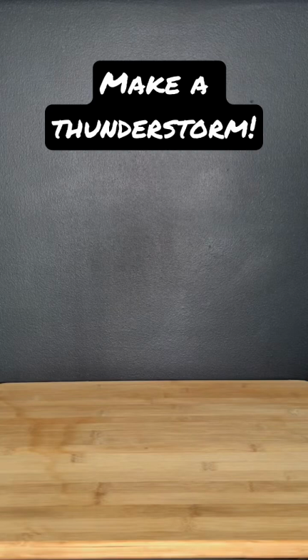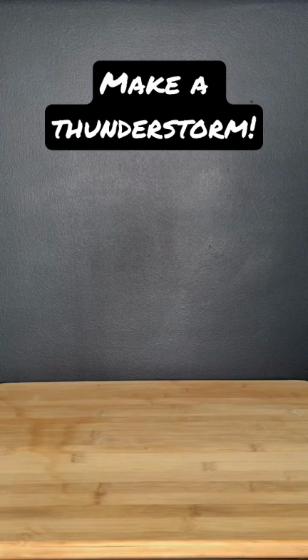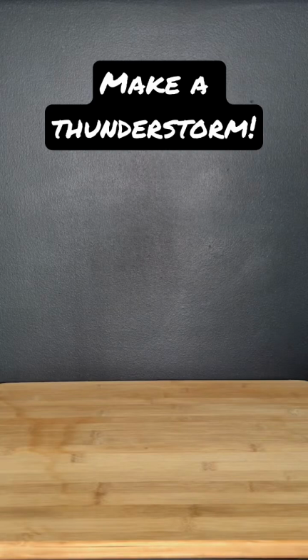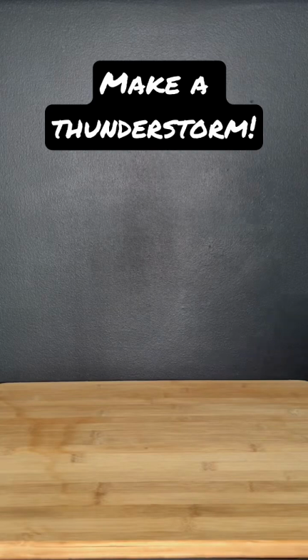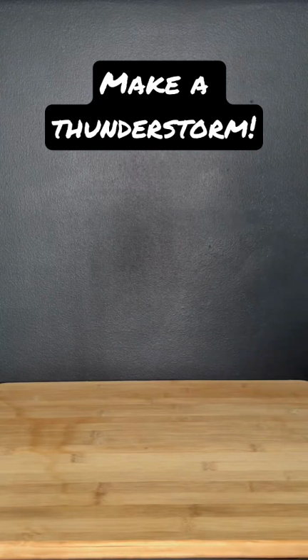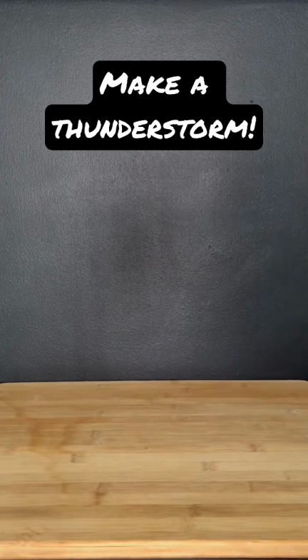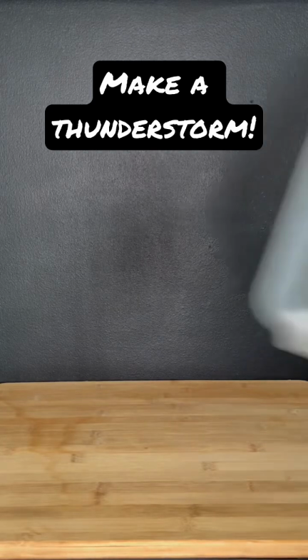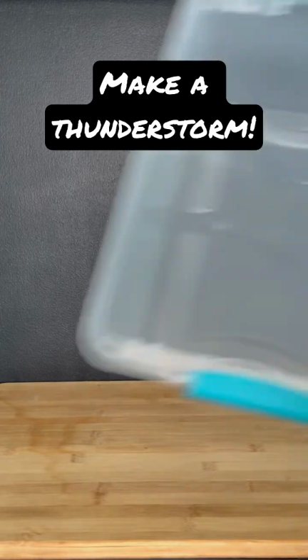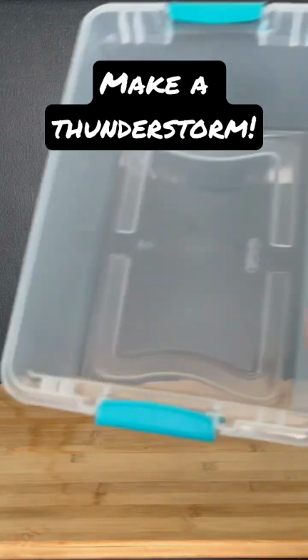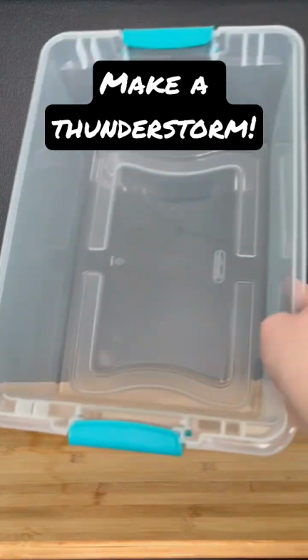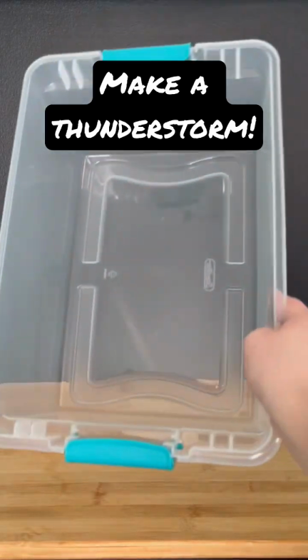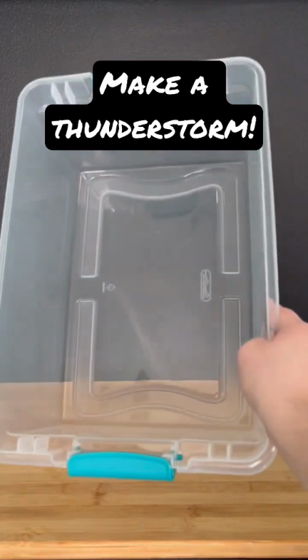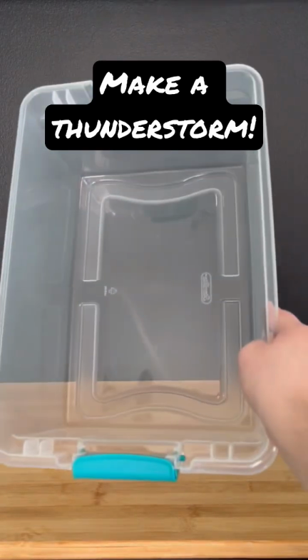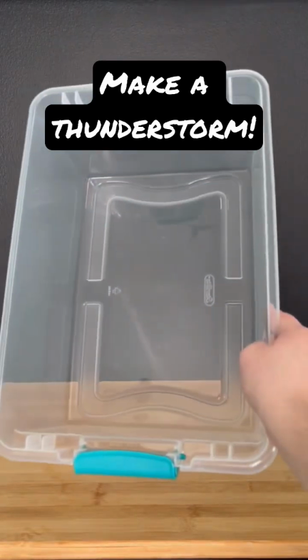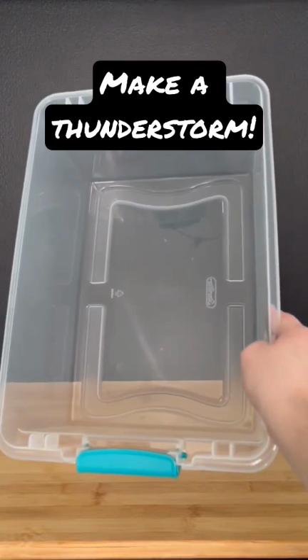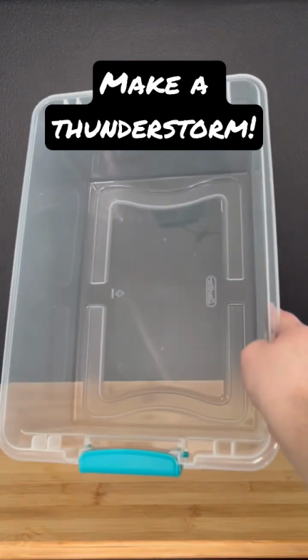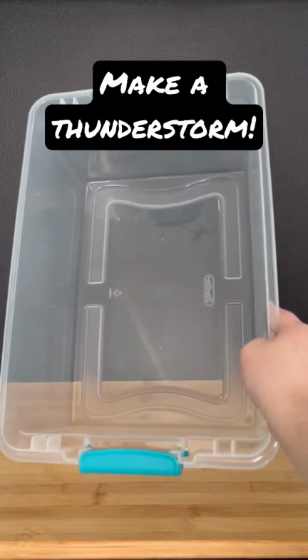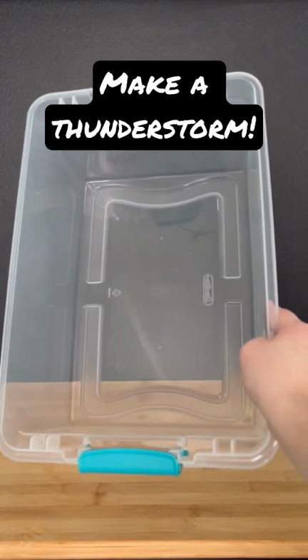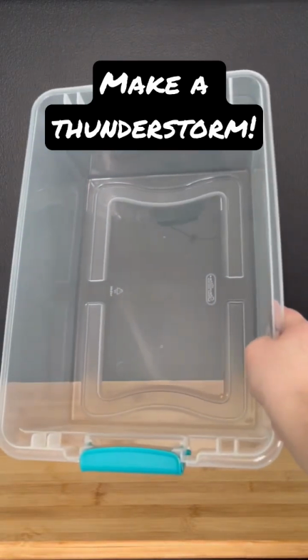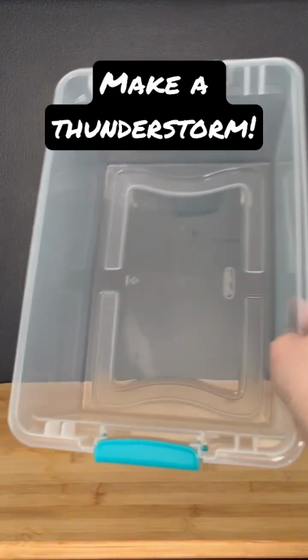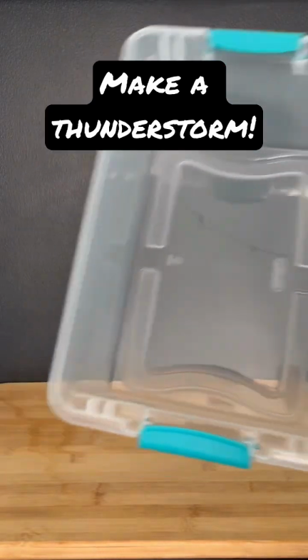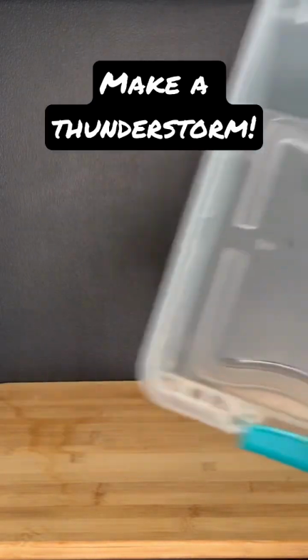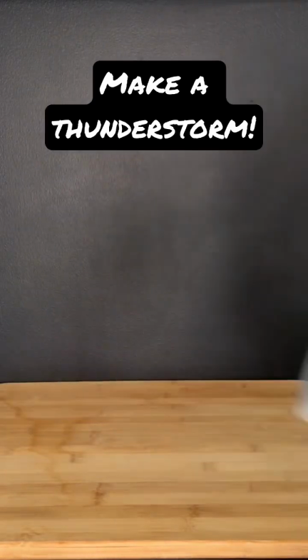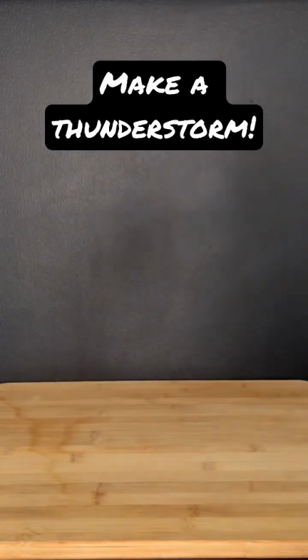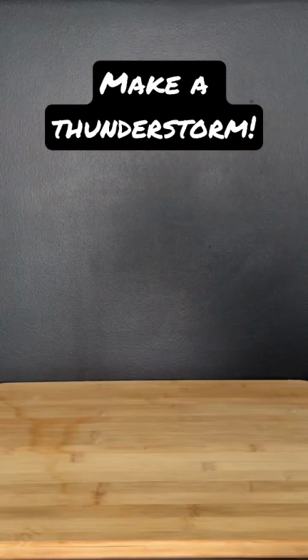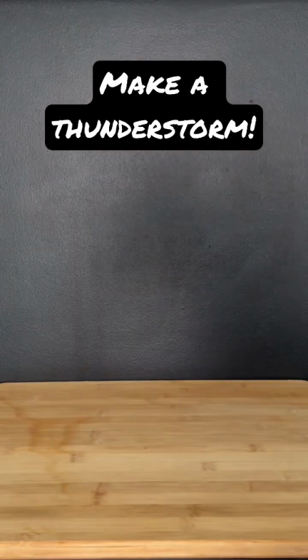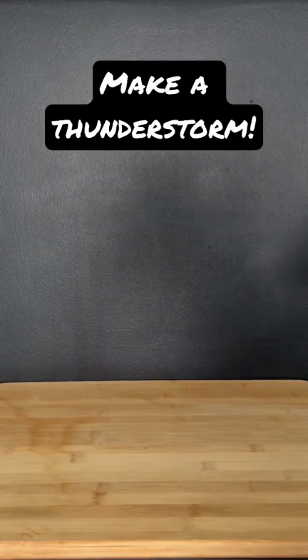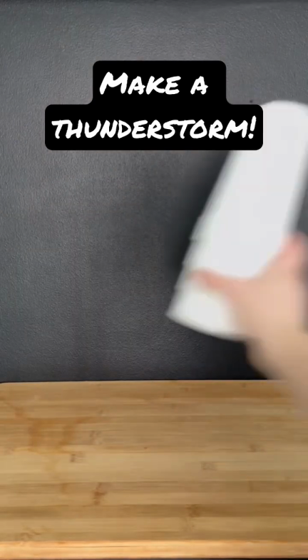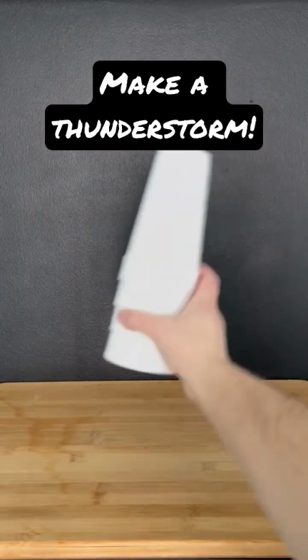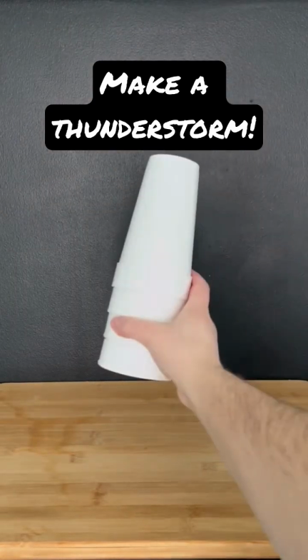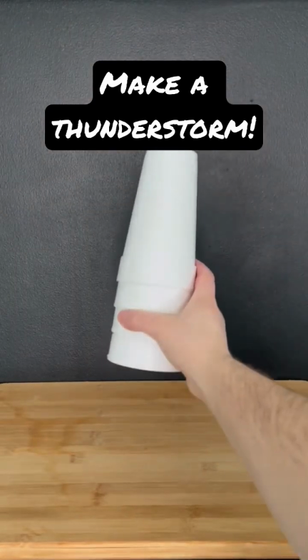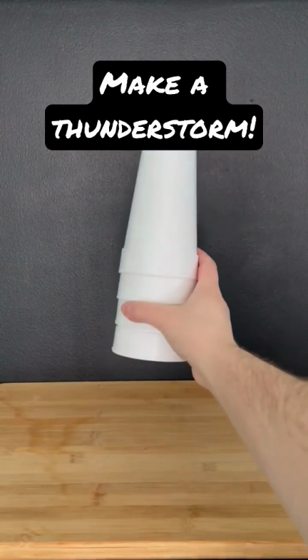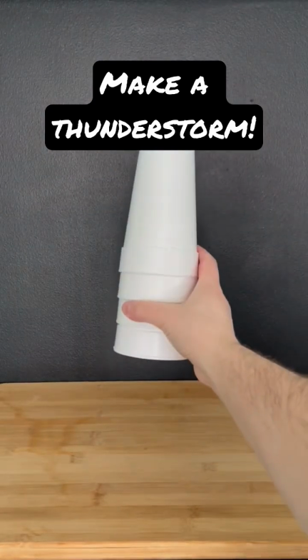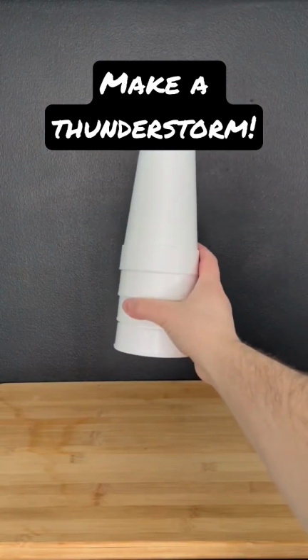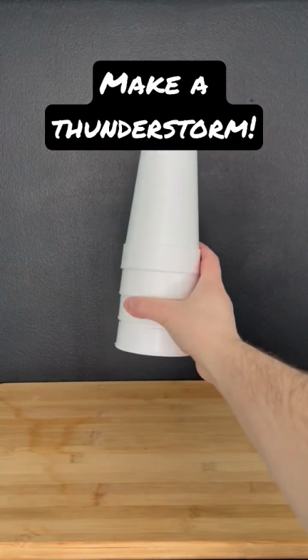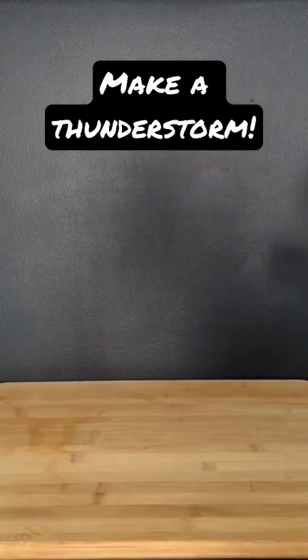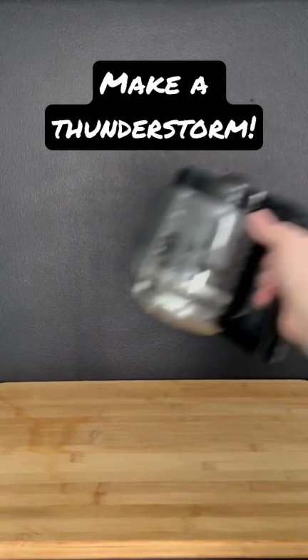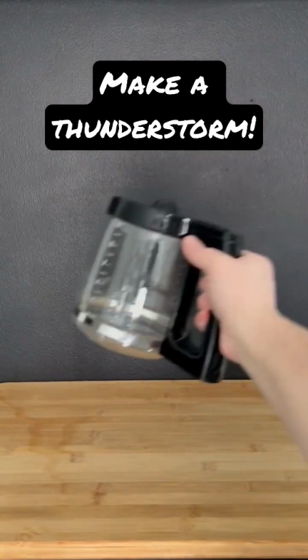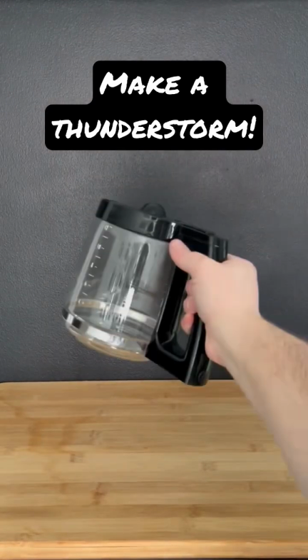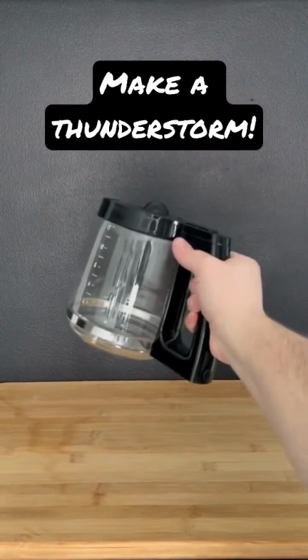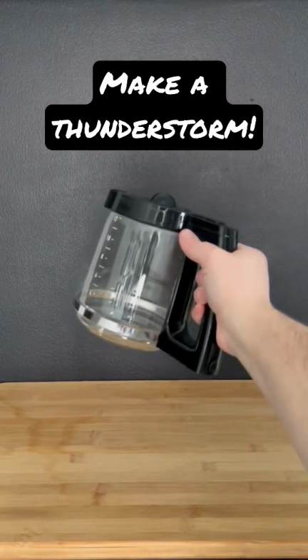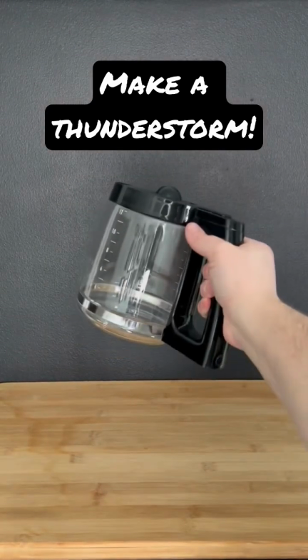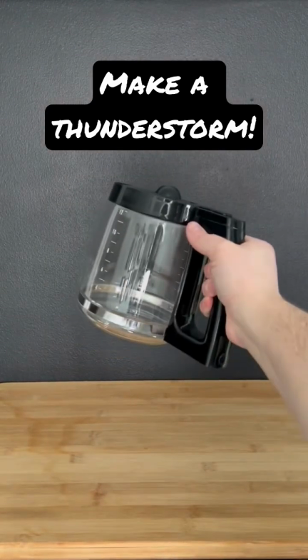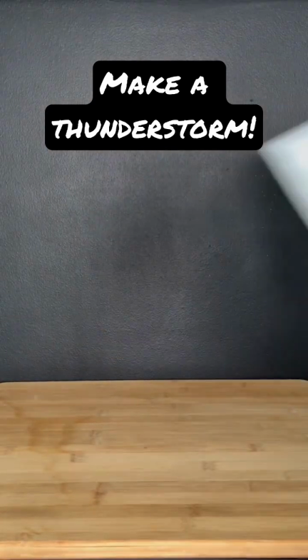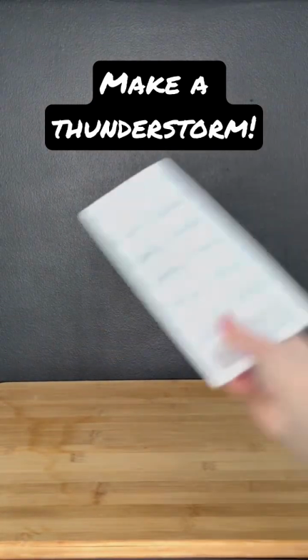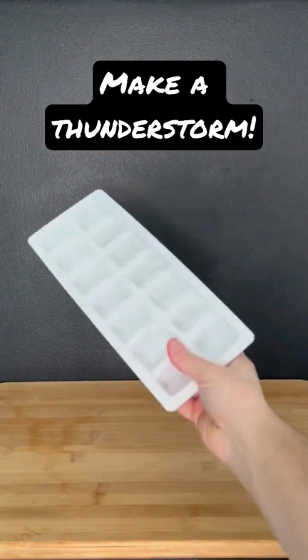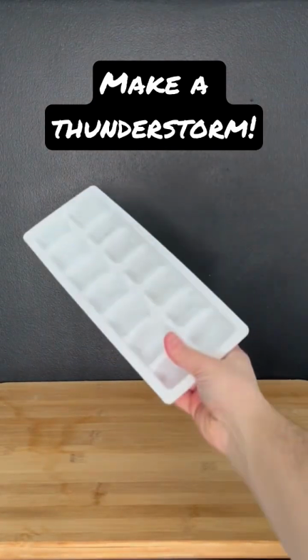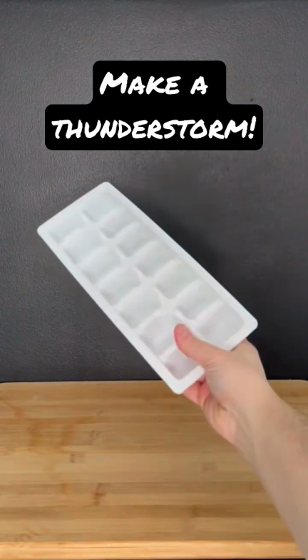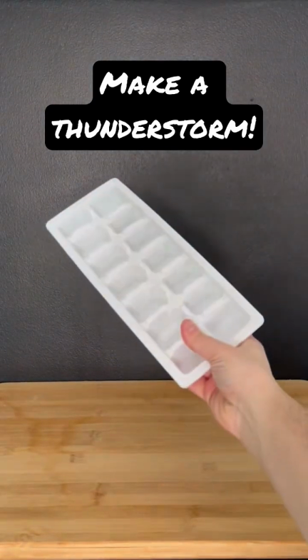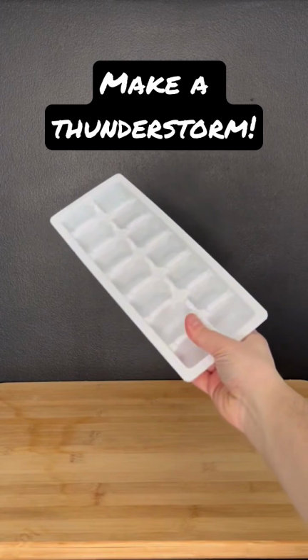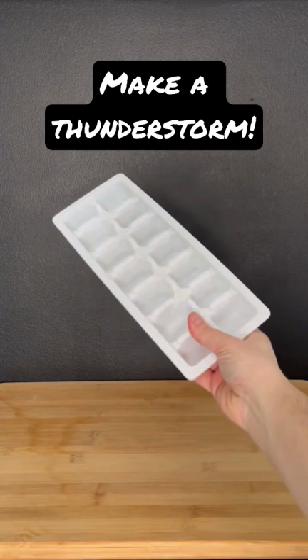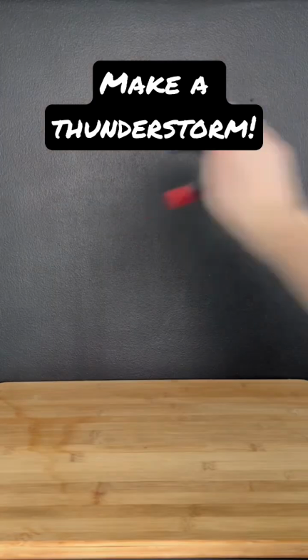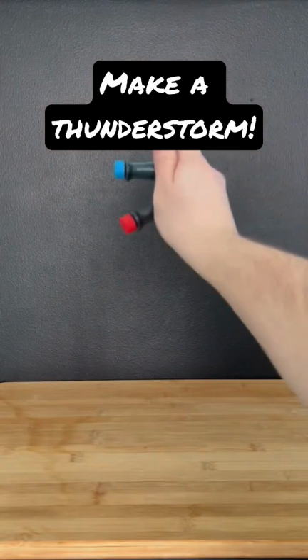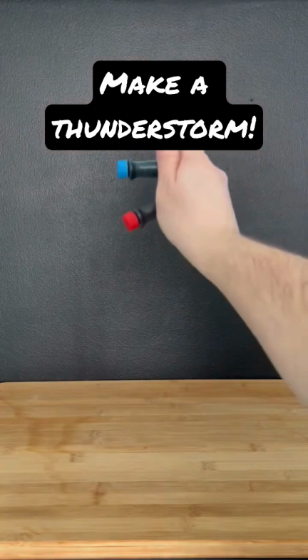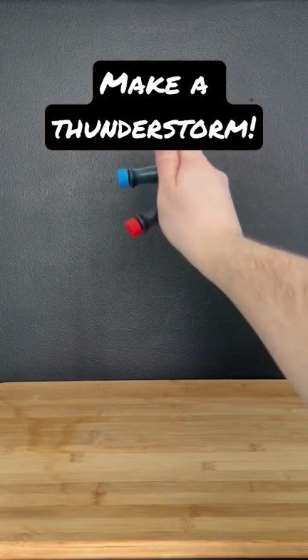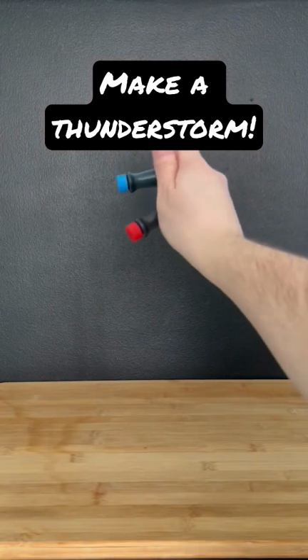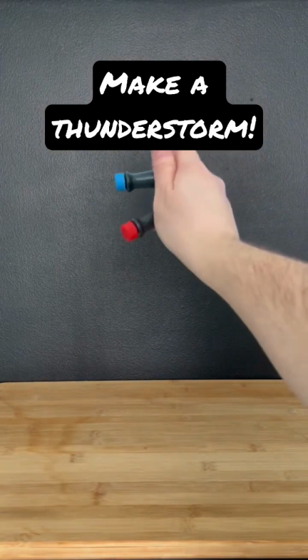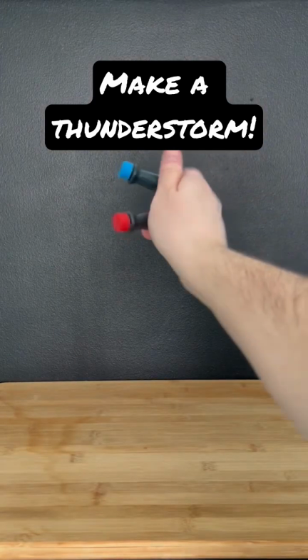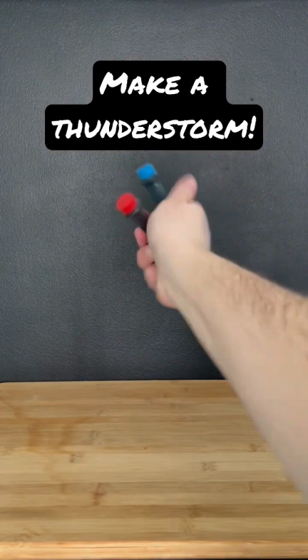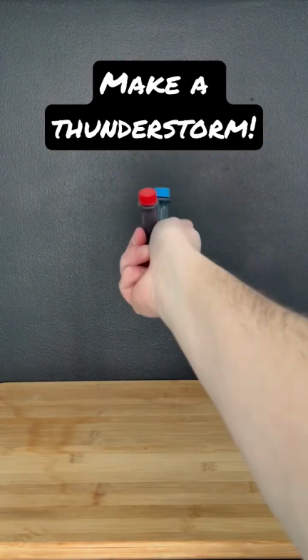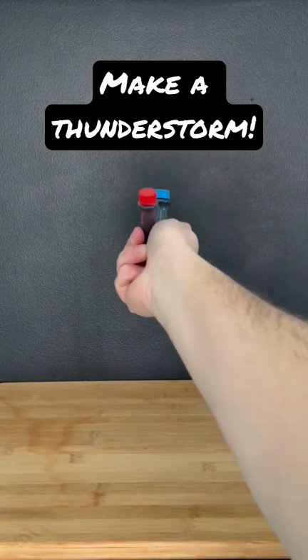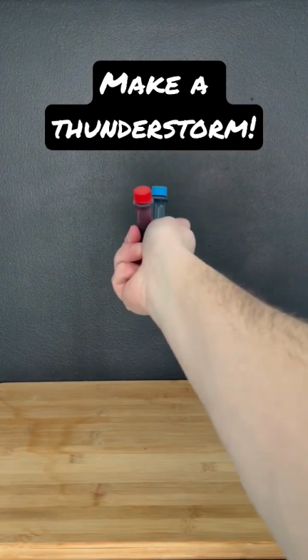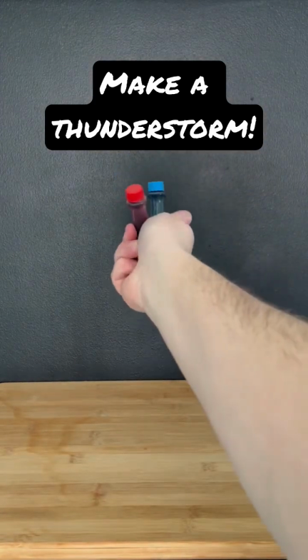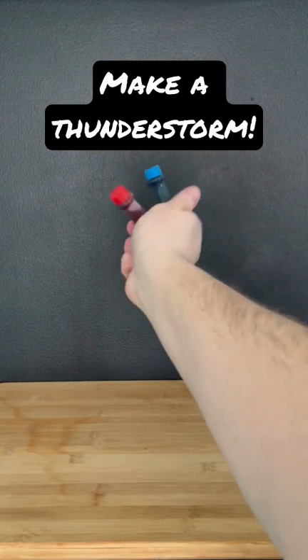To create a thunderstorm, all you need is a clear container, four styrofoam cups, a coffee pot, an ice tray, and blue and red food coloring.